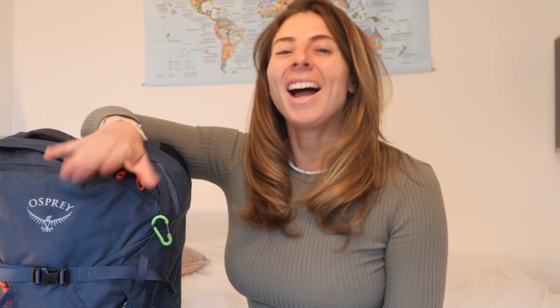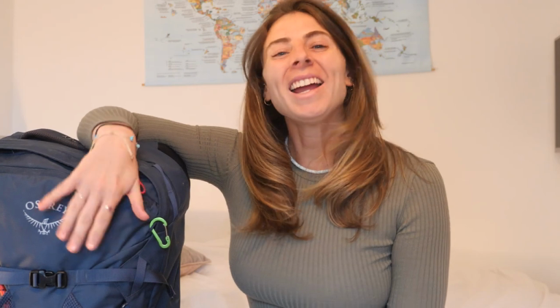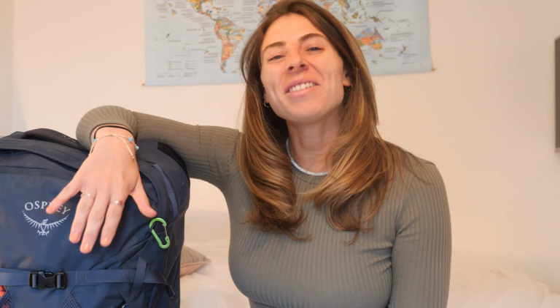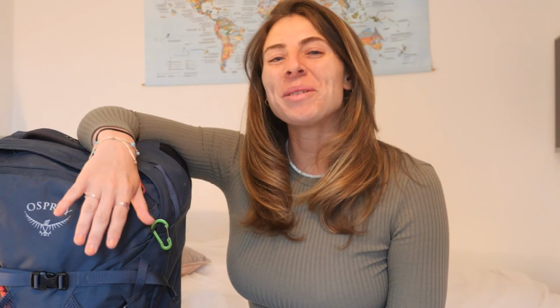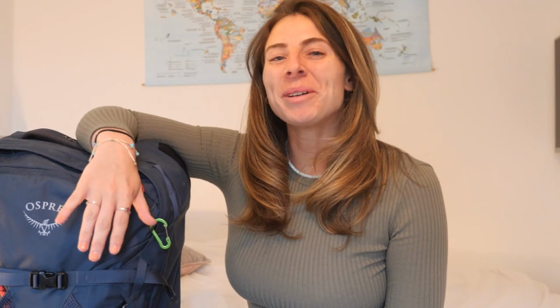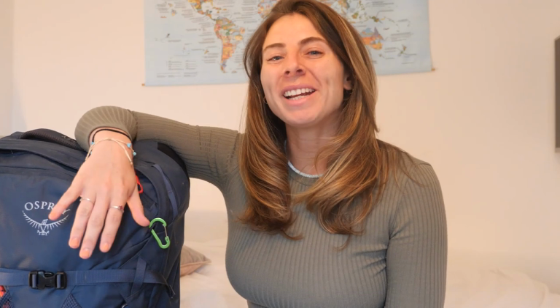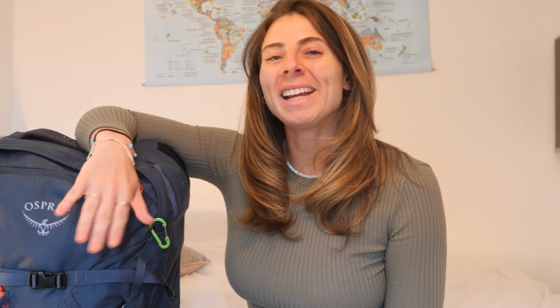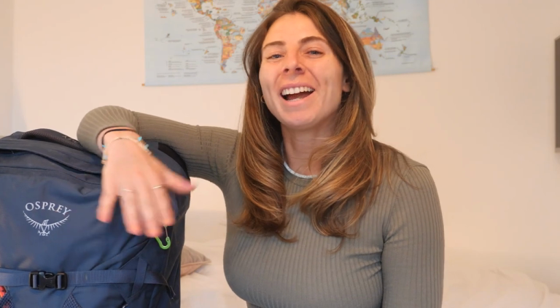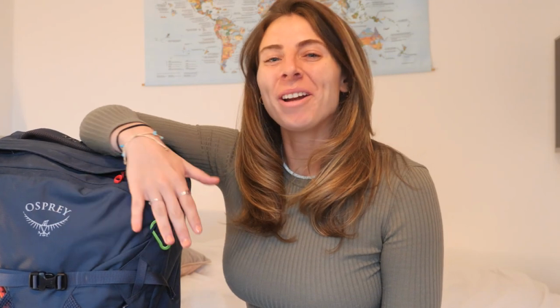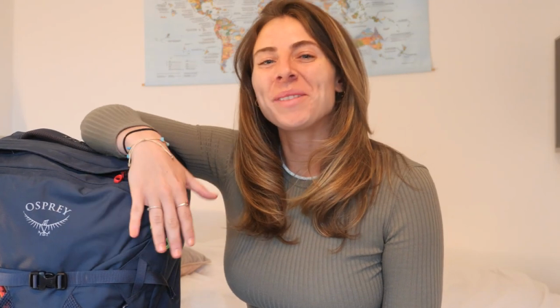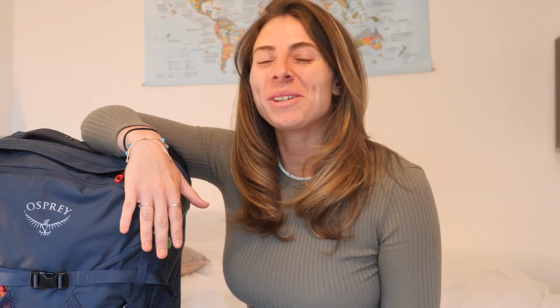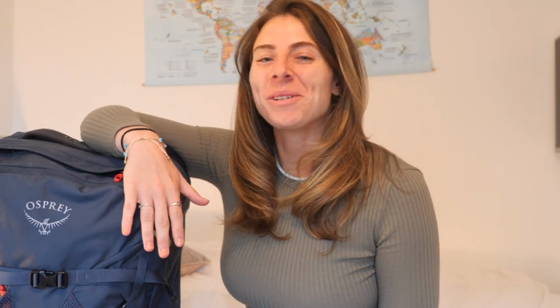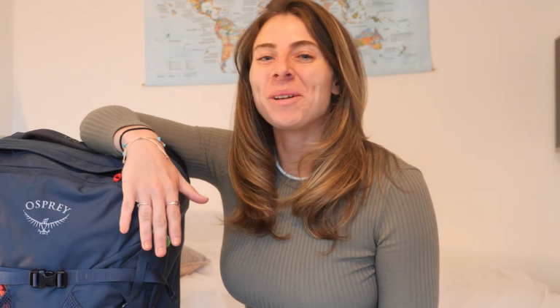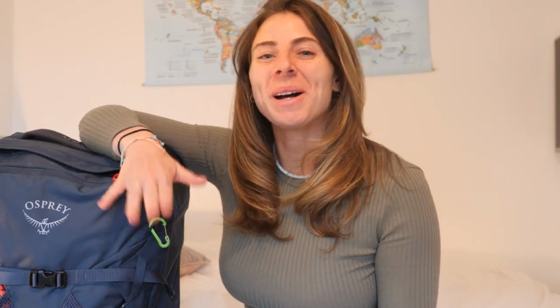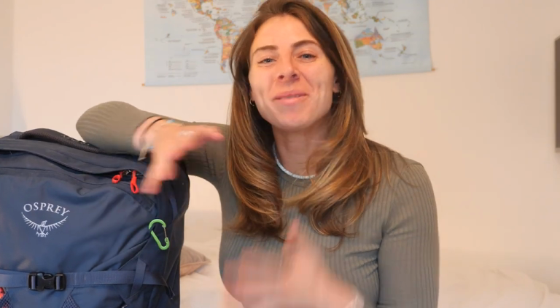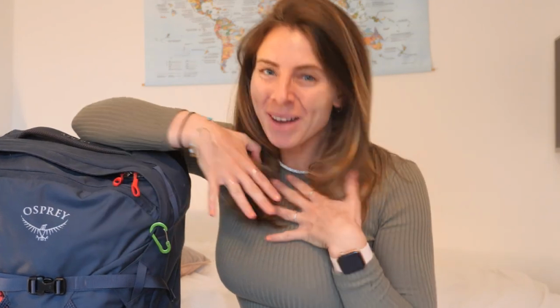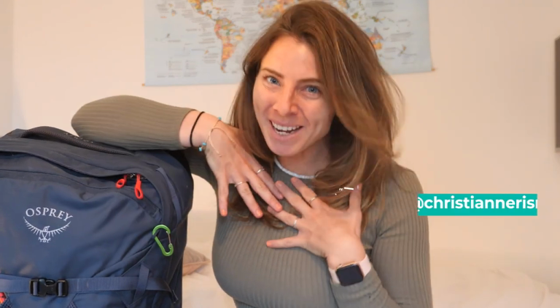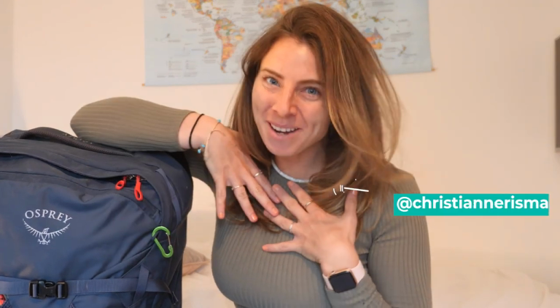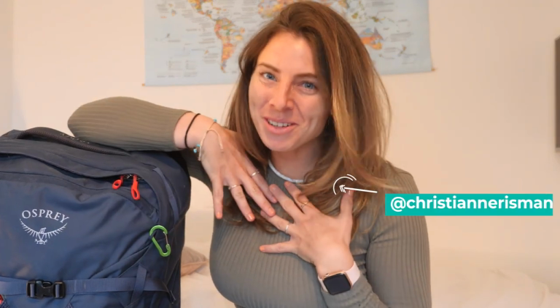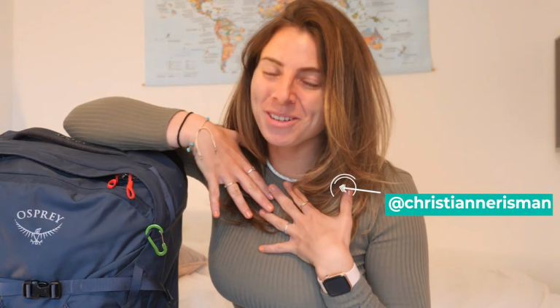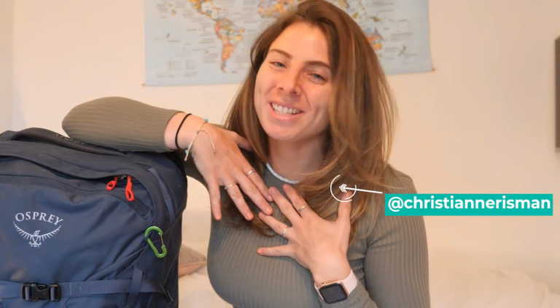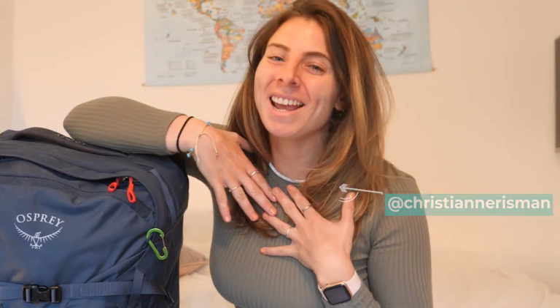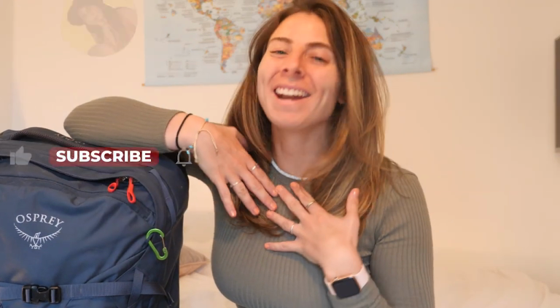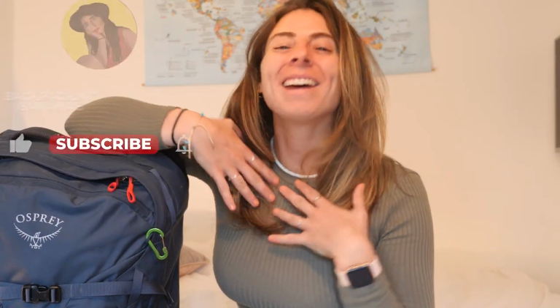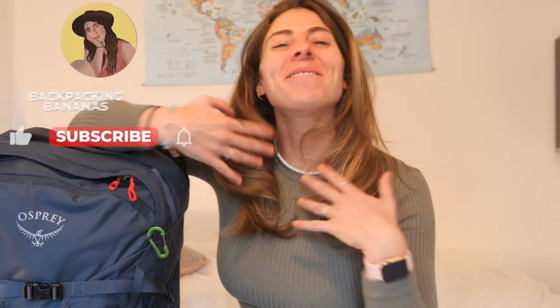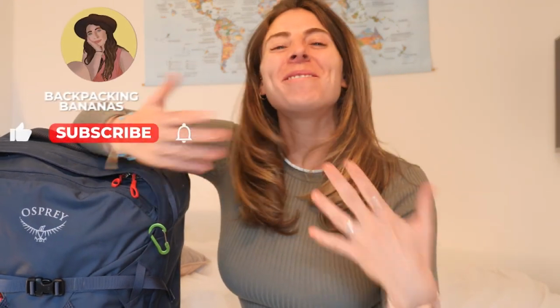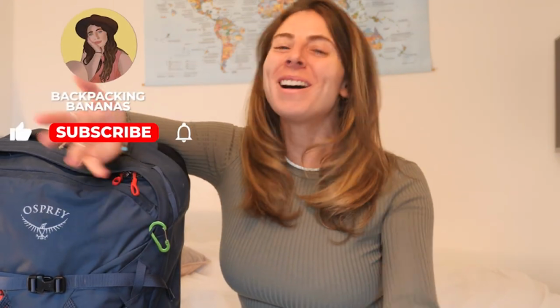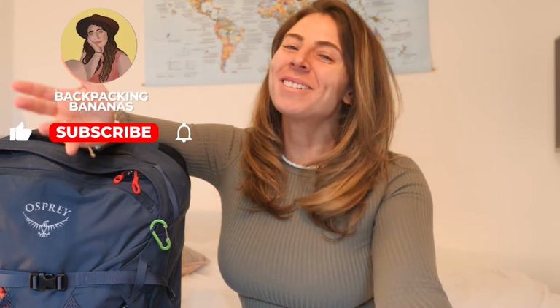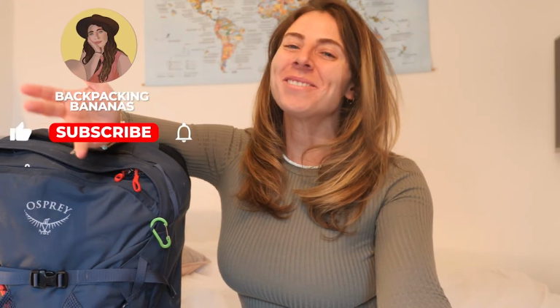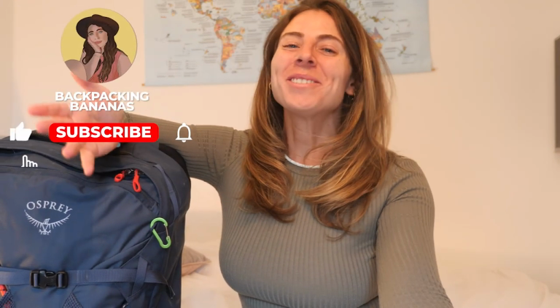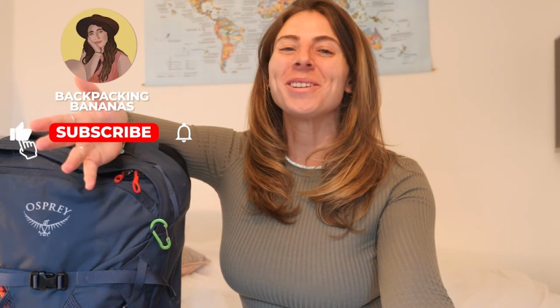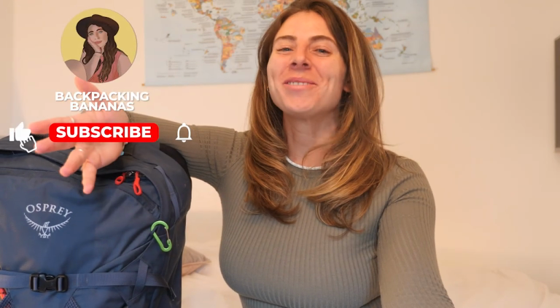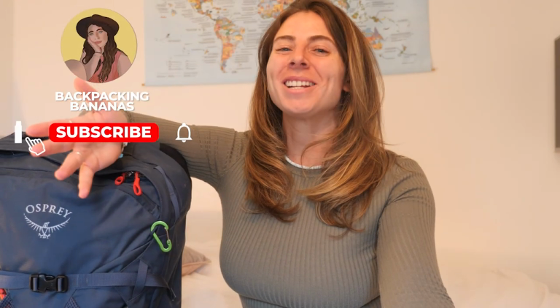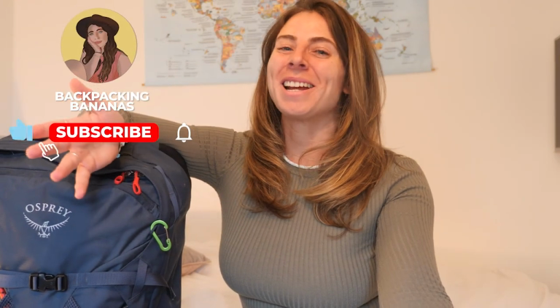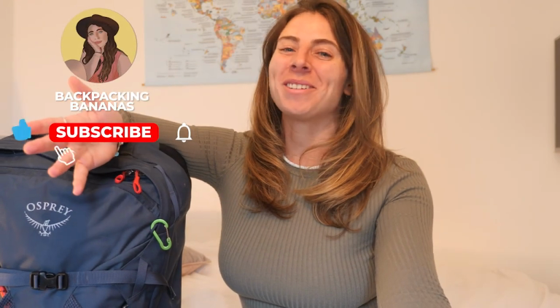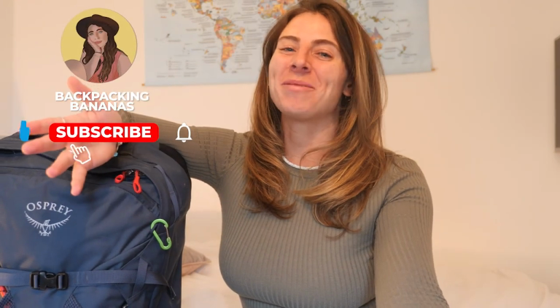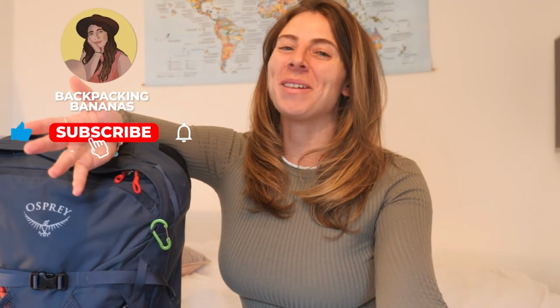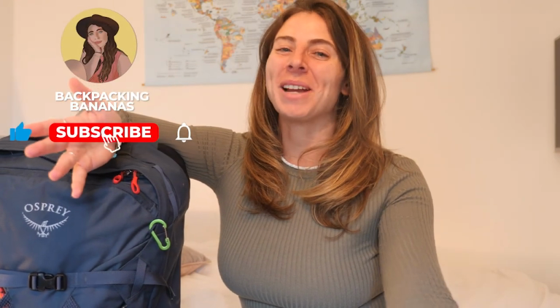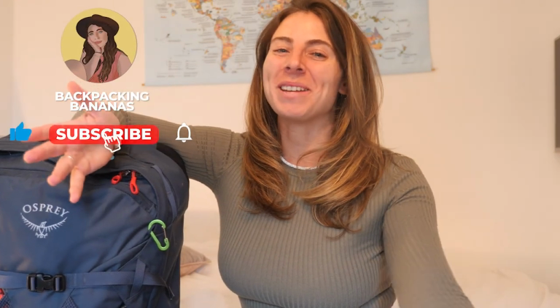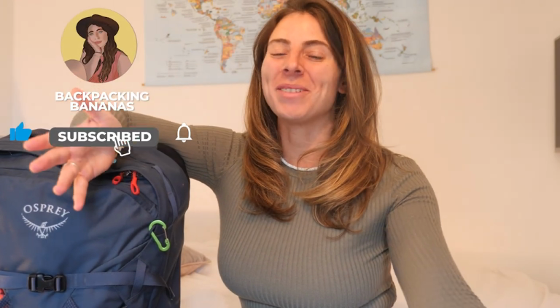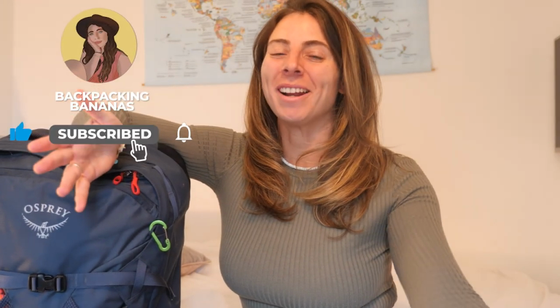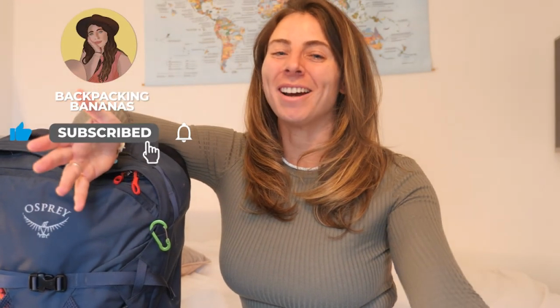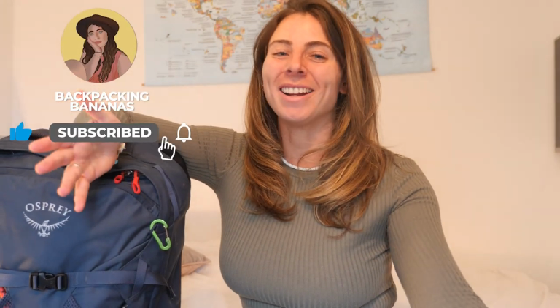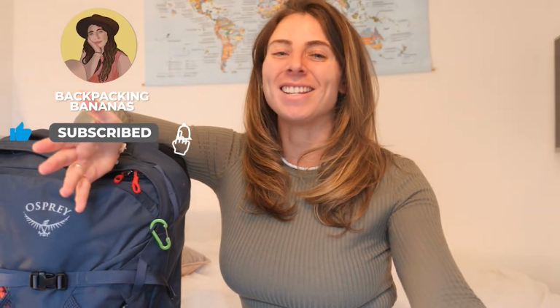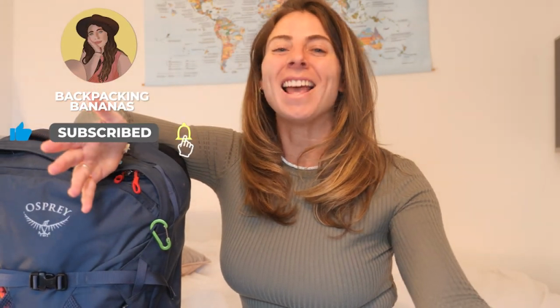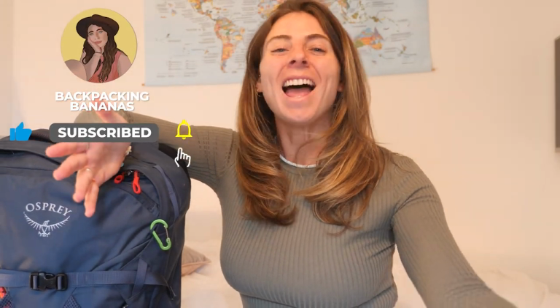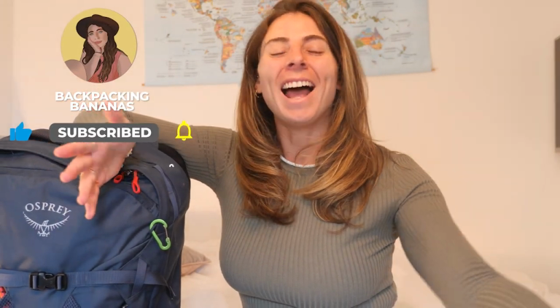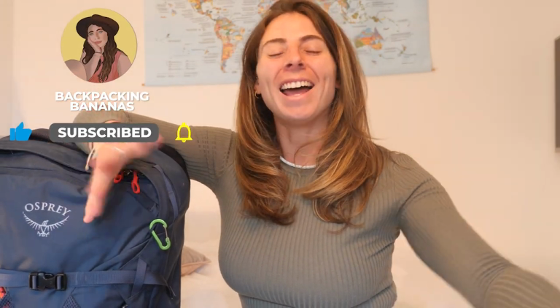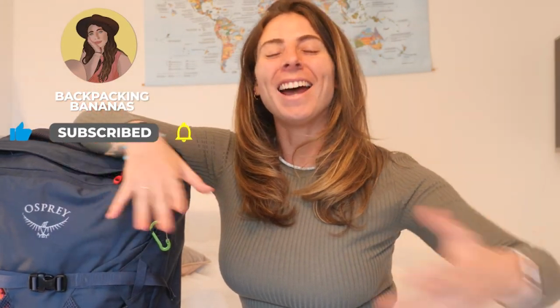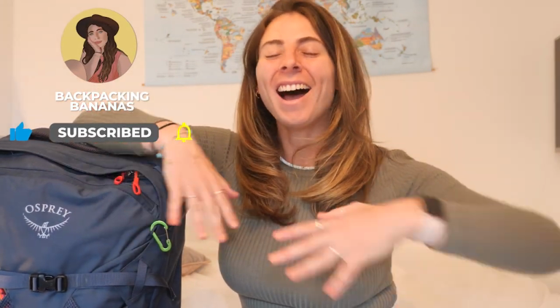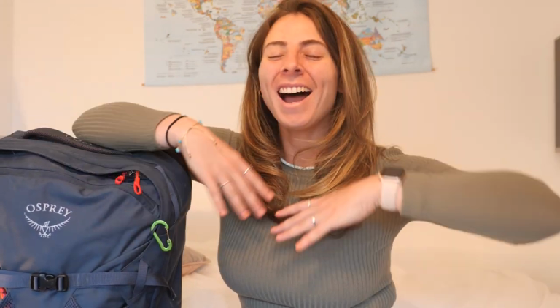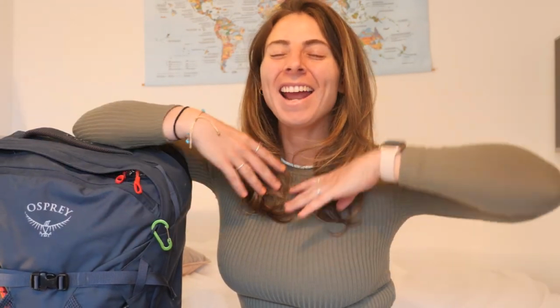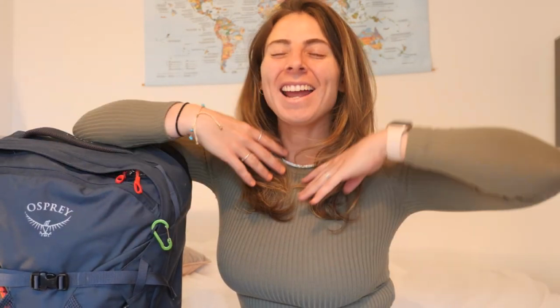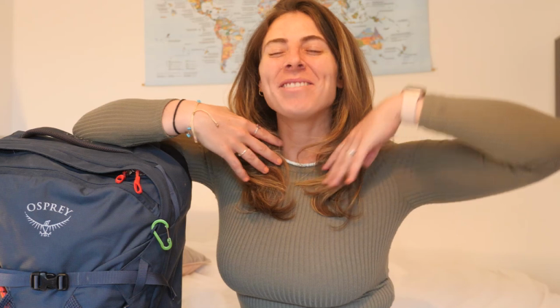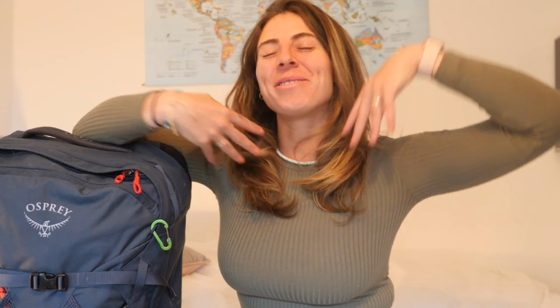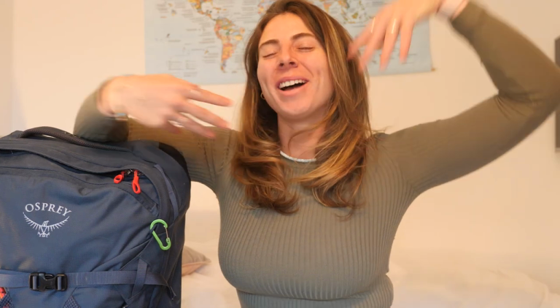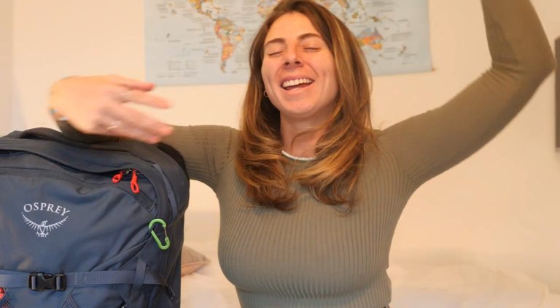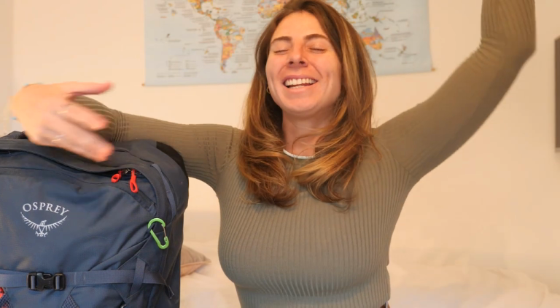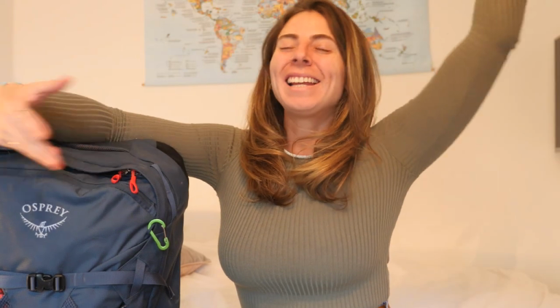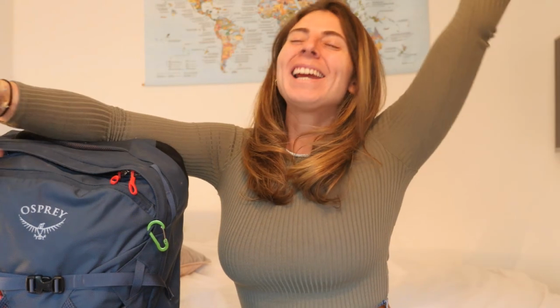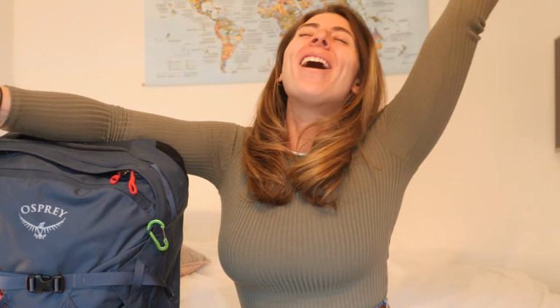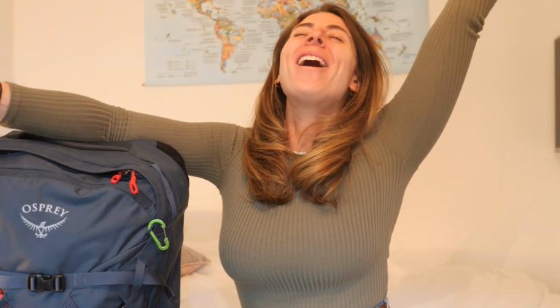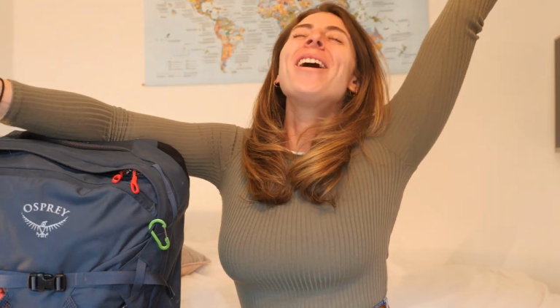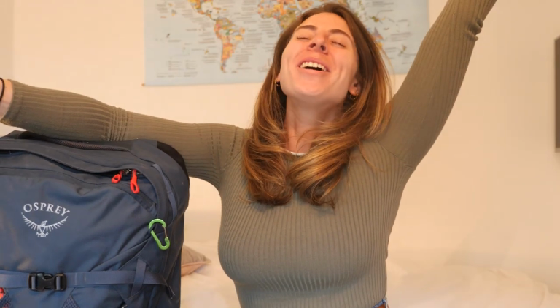Hi everybody, I hope that you are well. My name is Christiane and welcome to my channel Backpacking Bananas, and I am finally home!